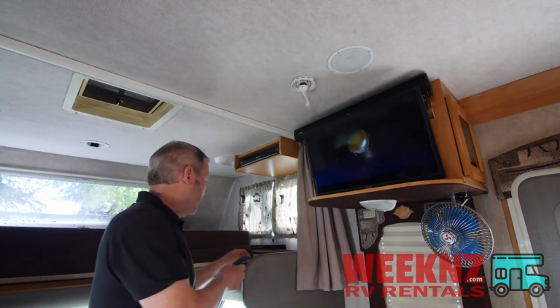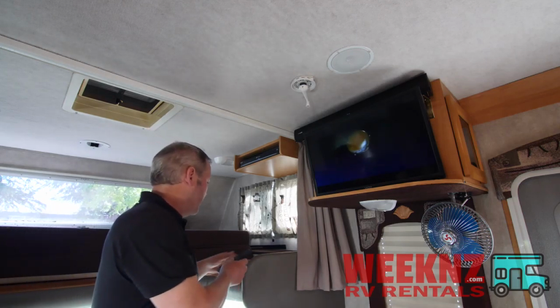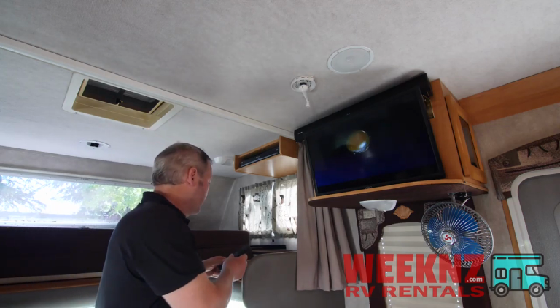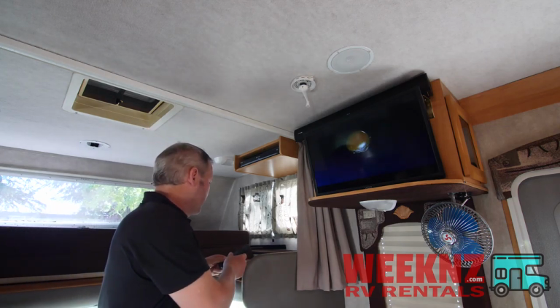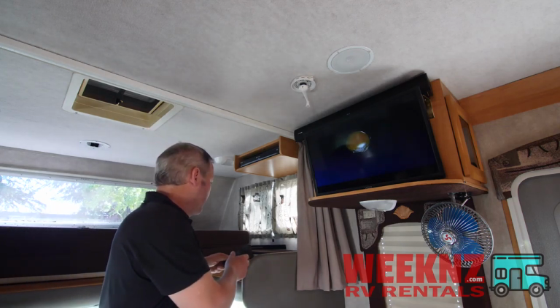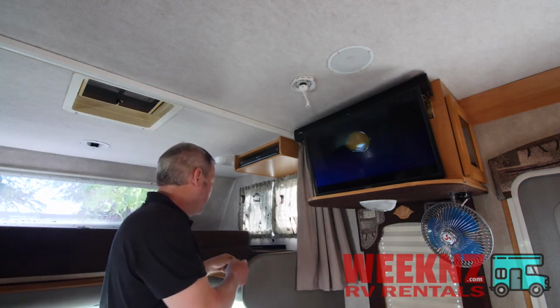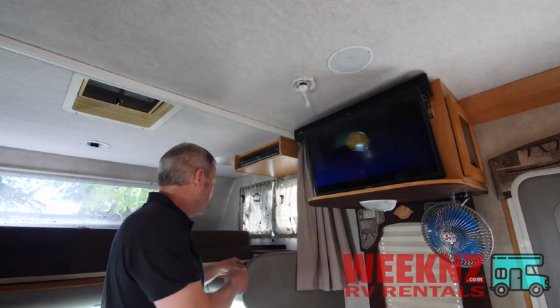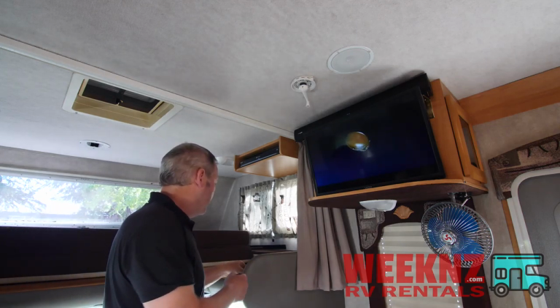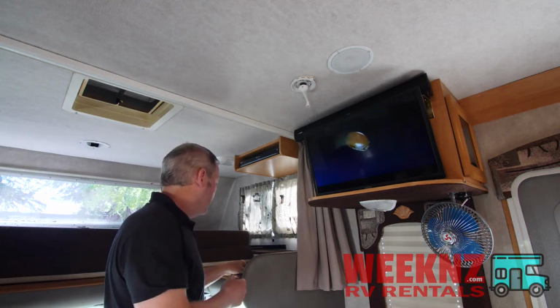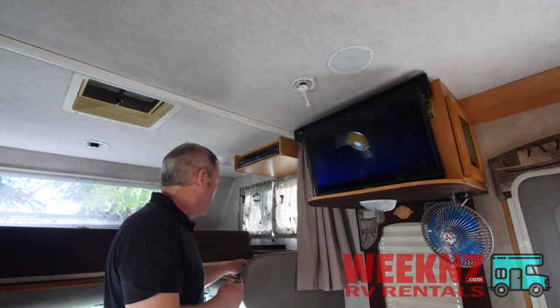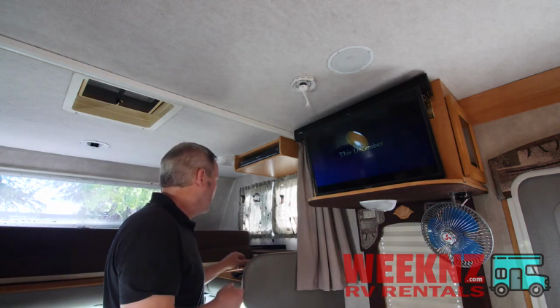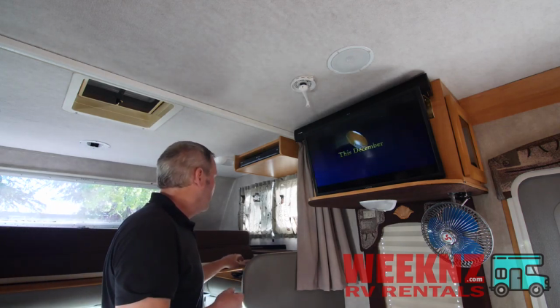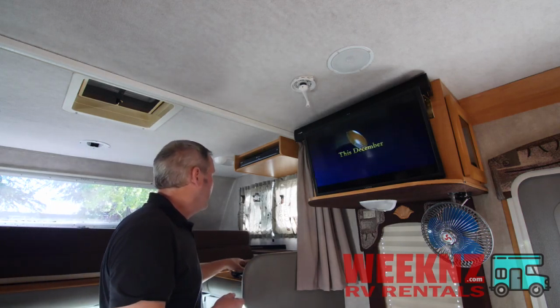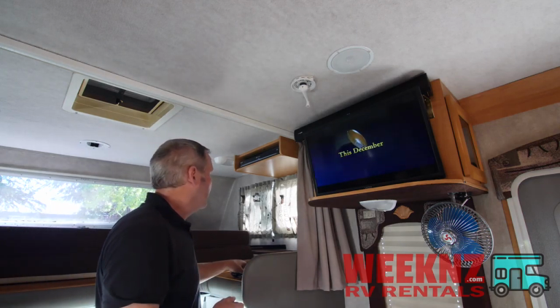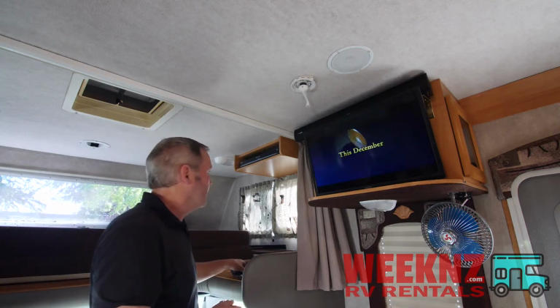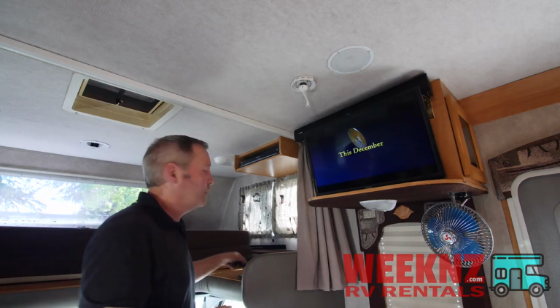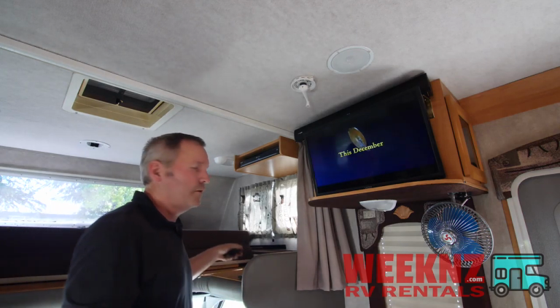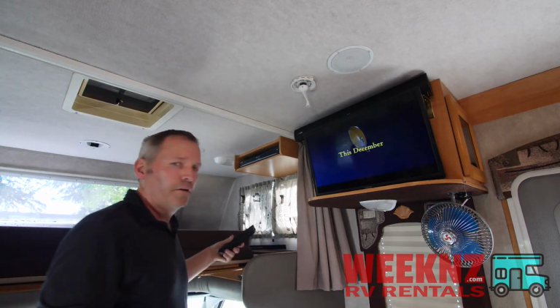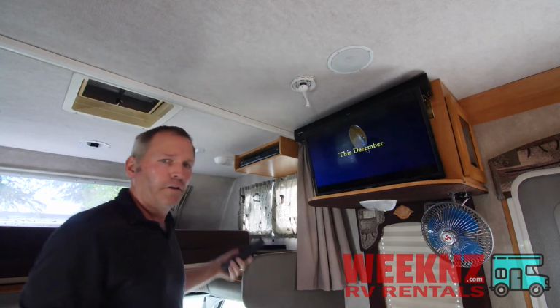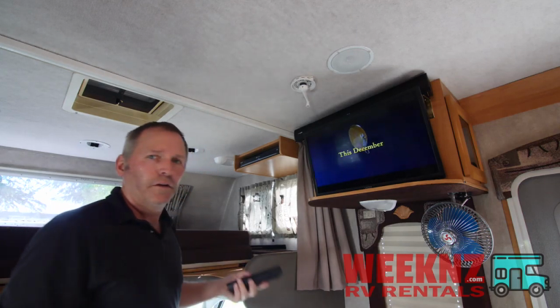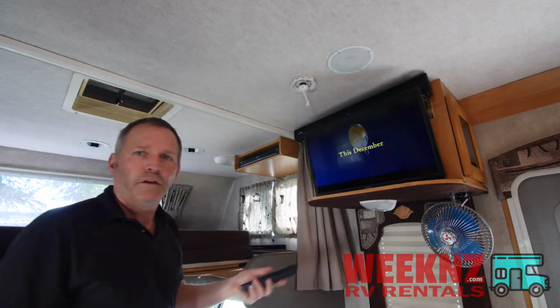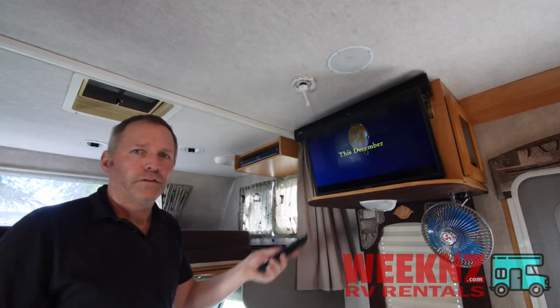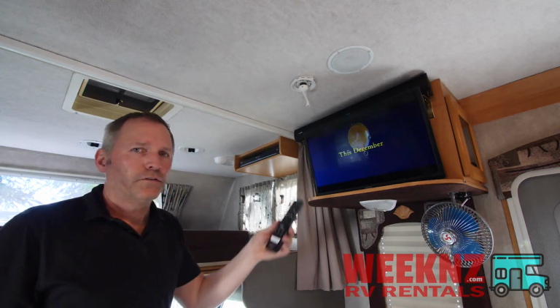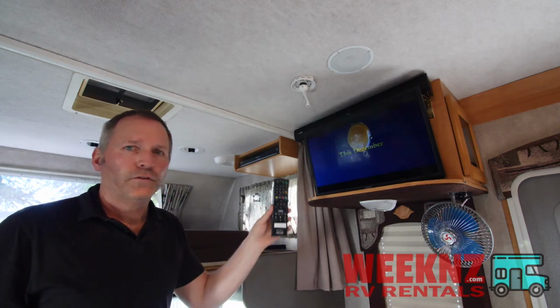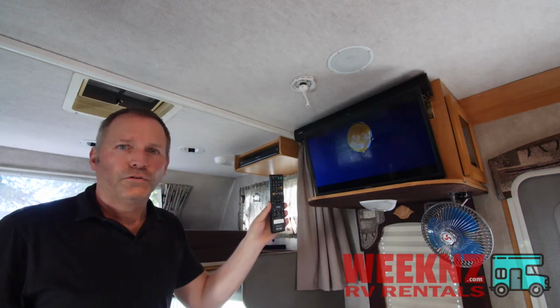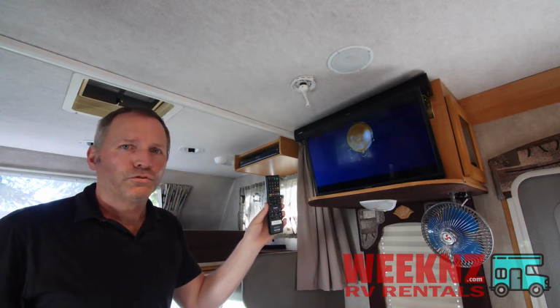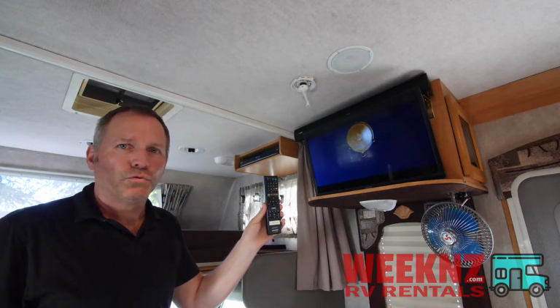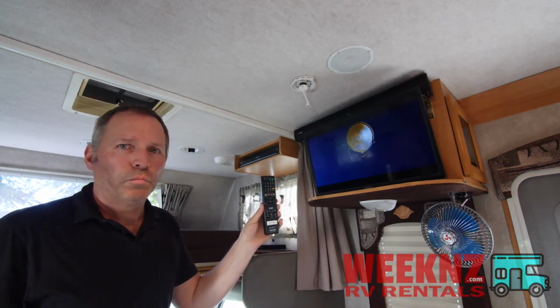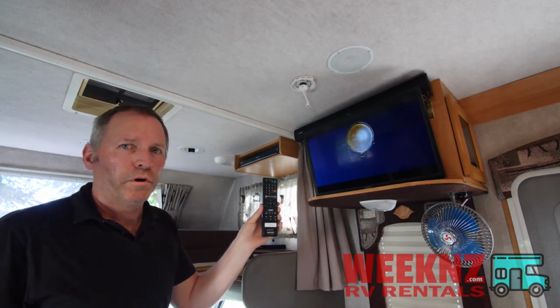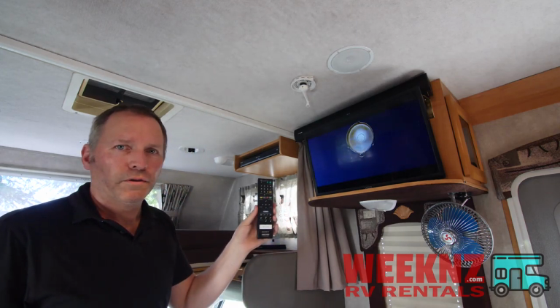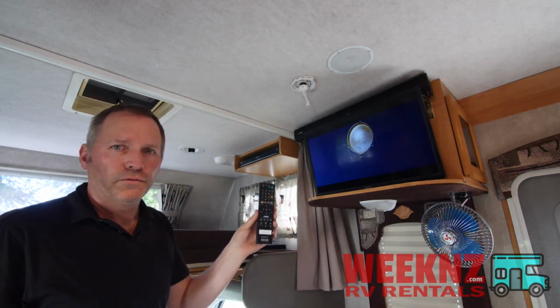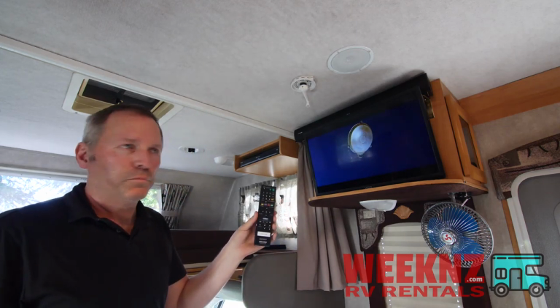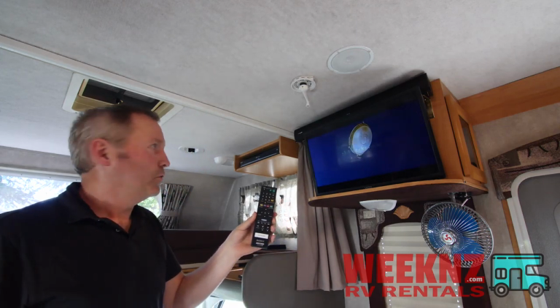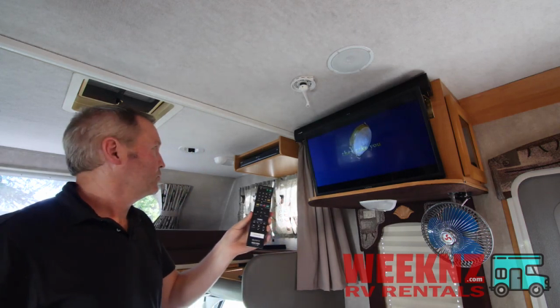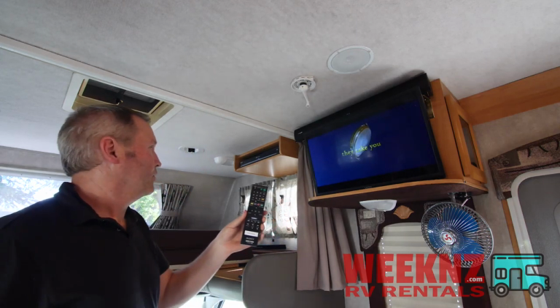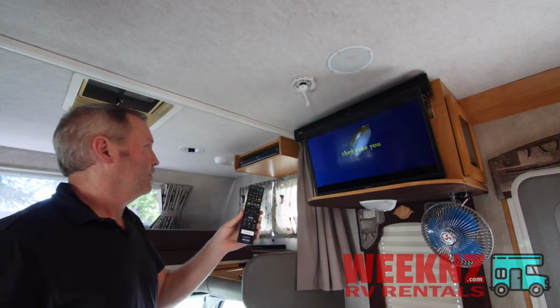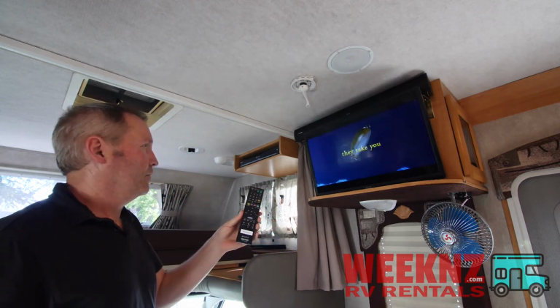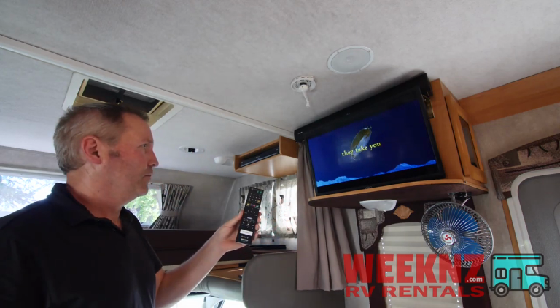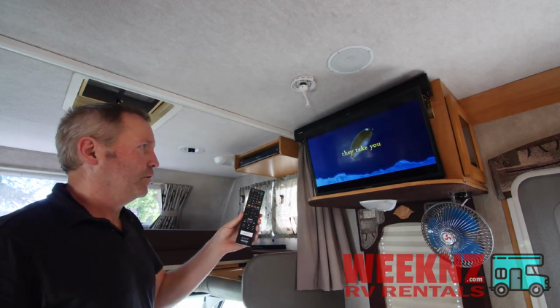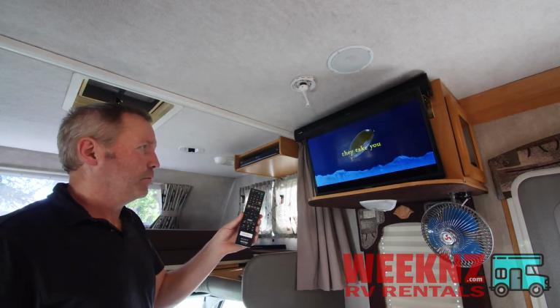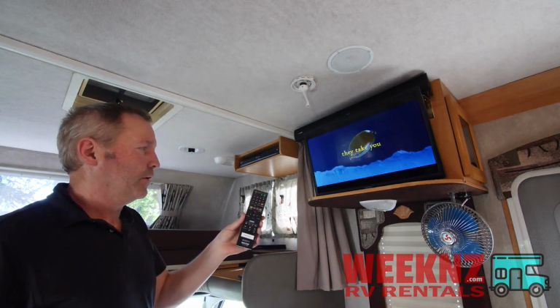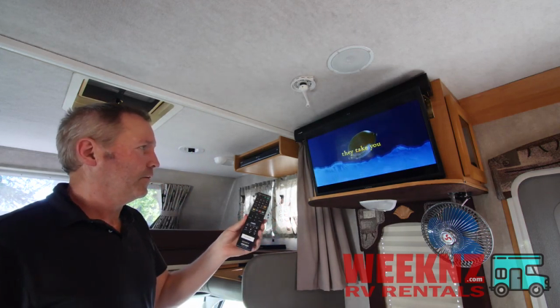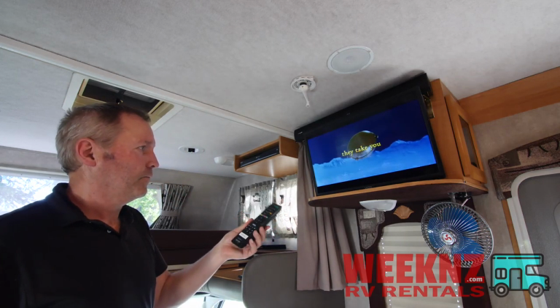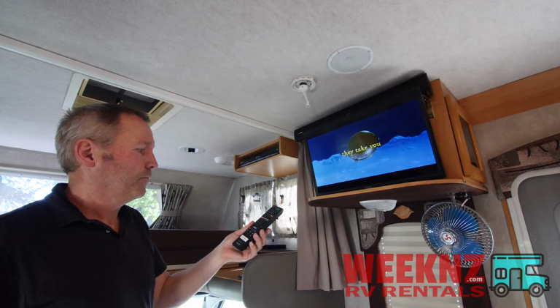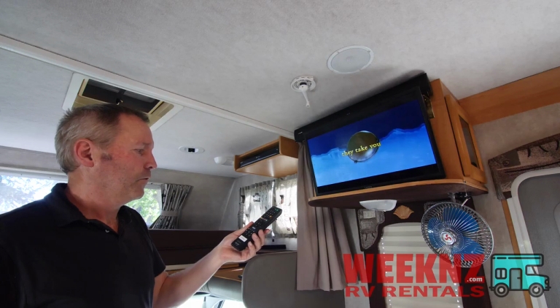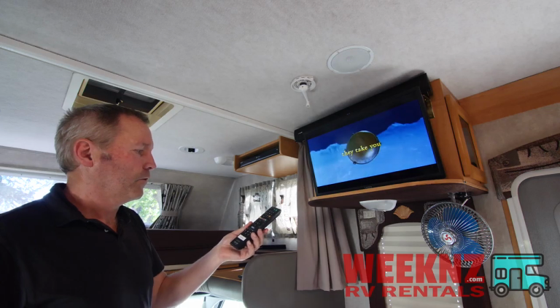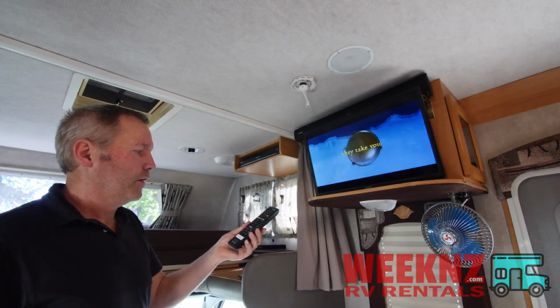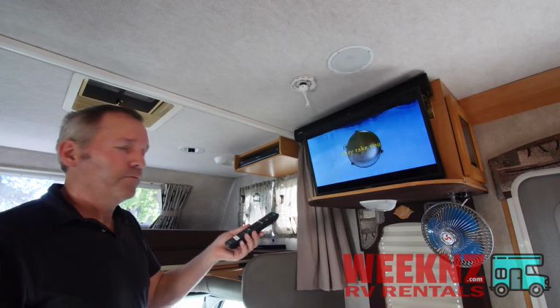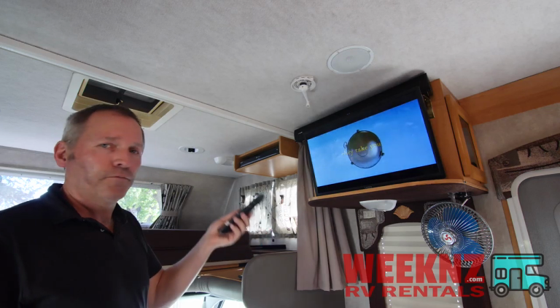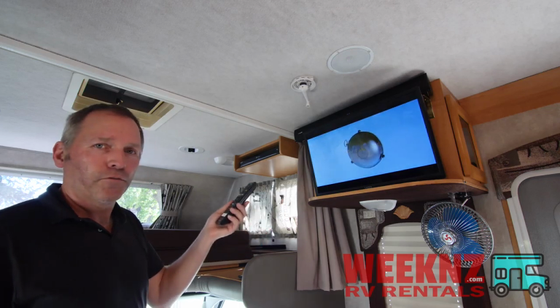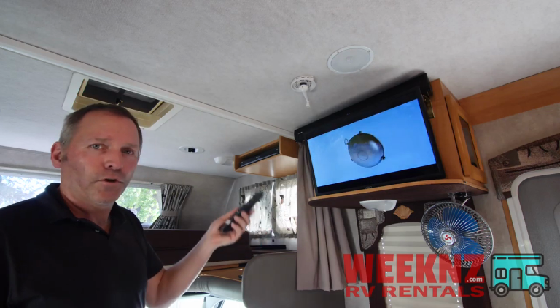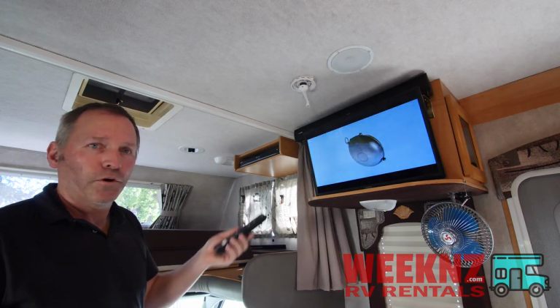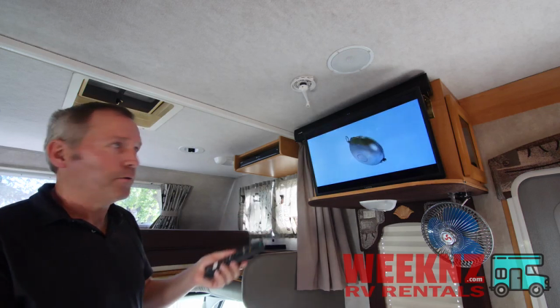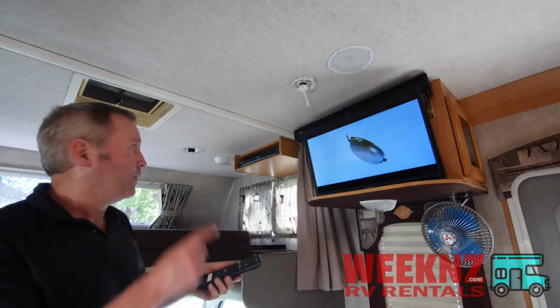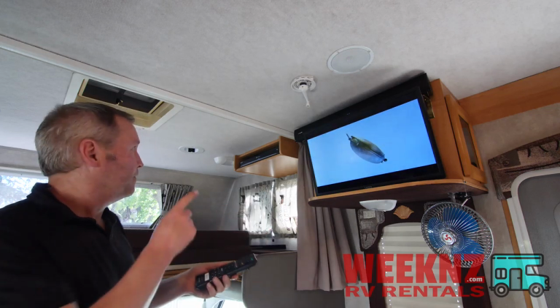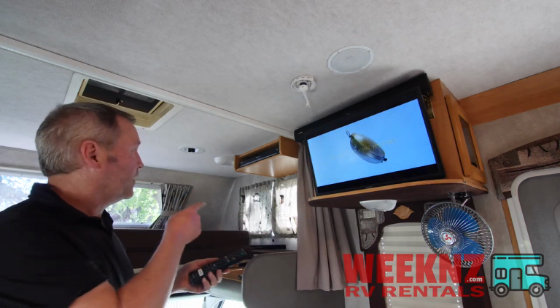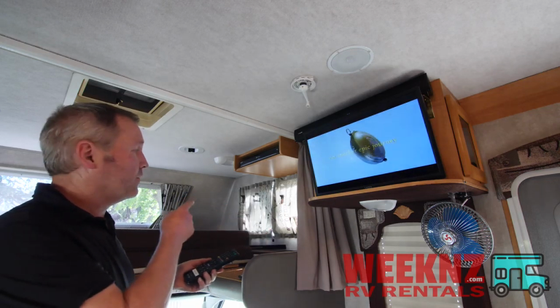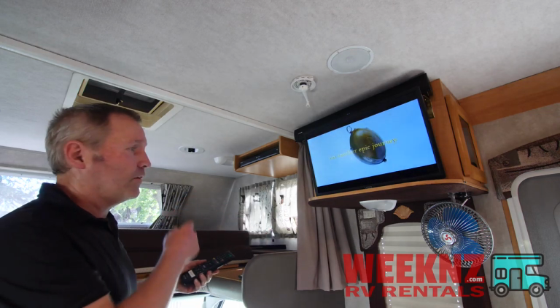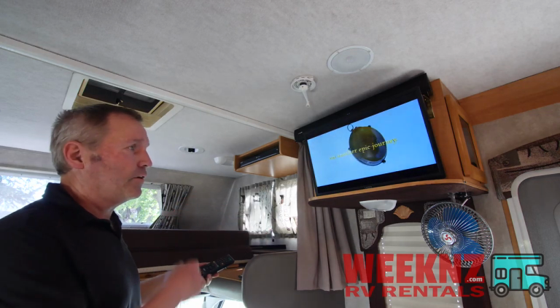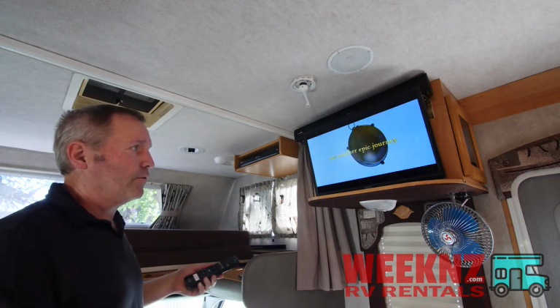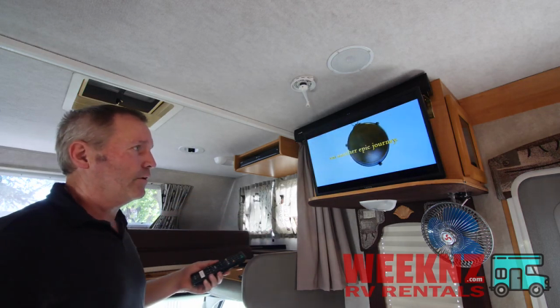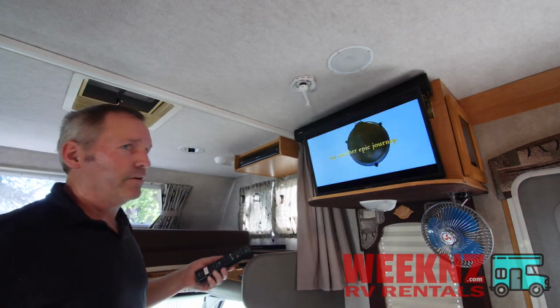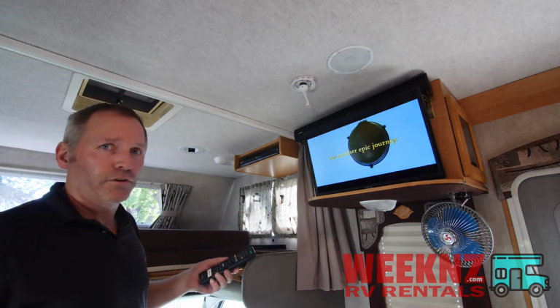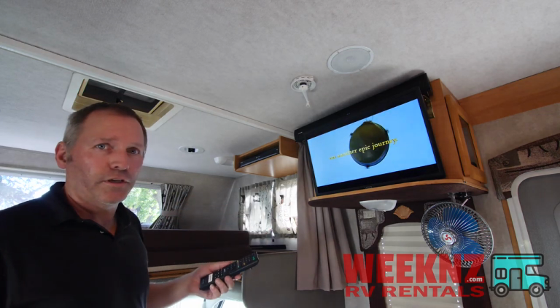As far as the DVD player goes, it's the usual buttons you push on a DVD player. That's how you run a DVD.